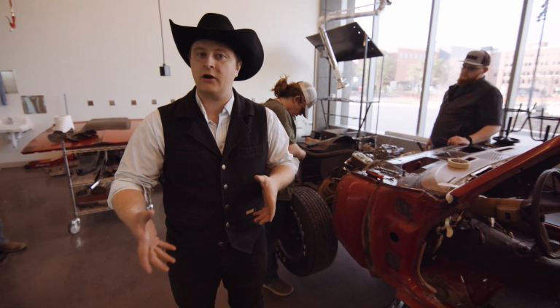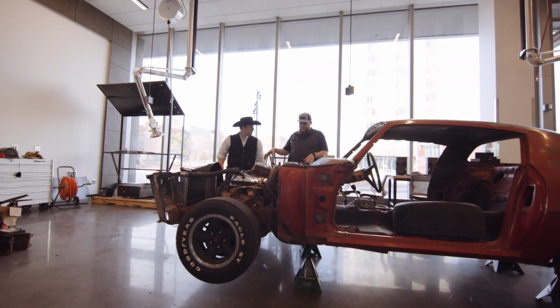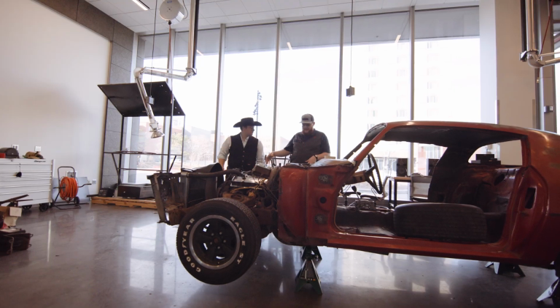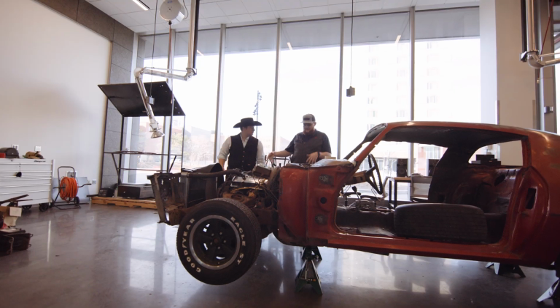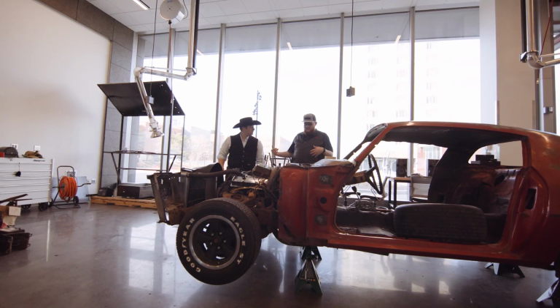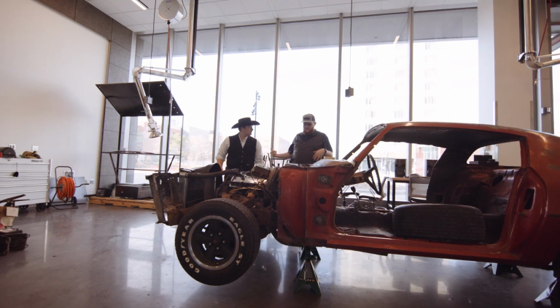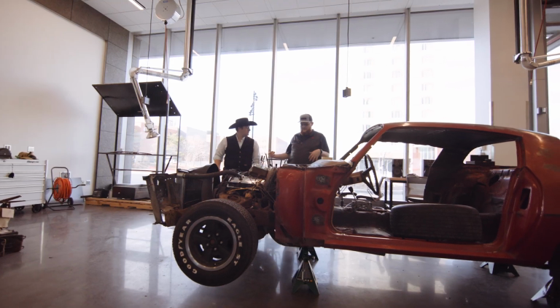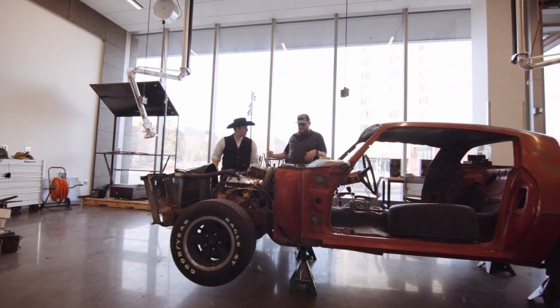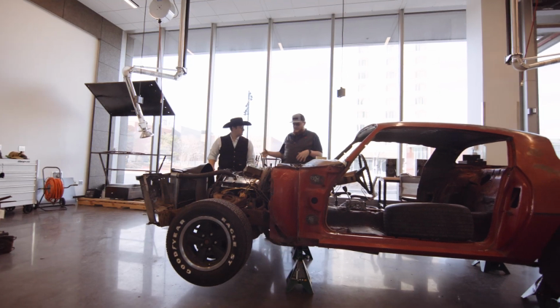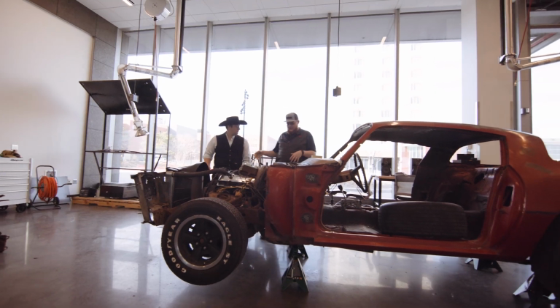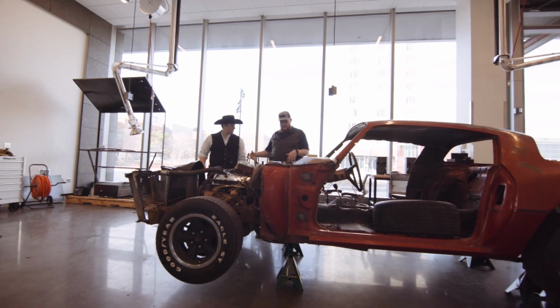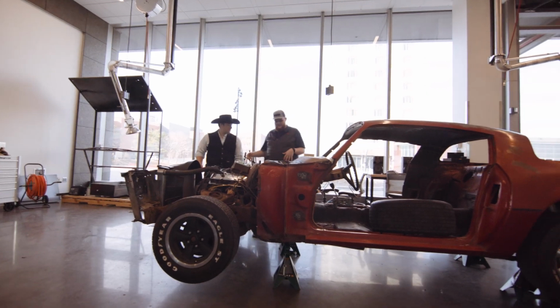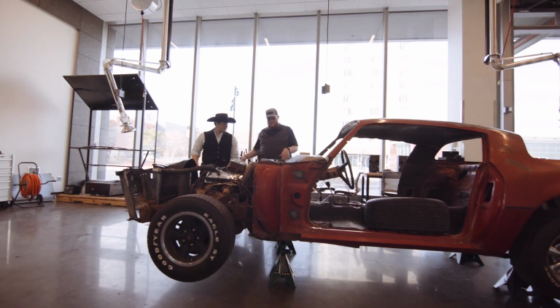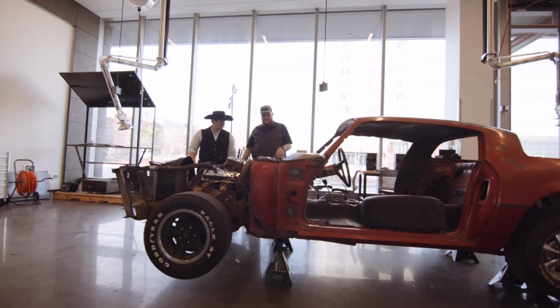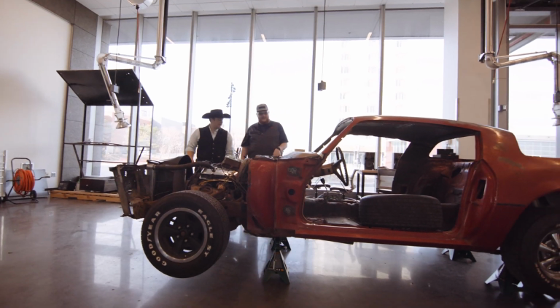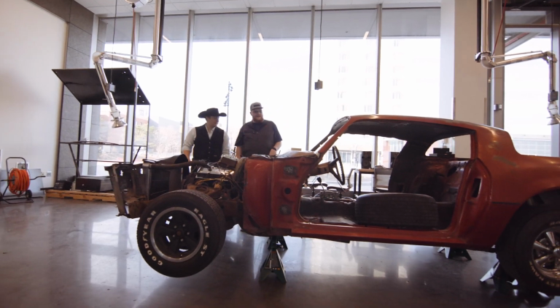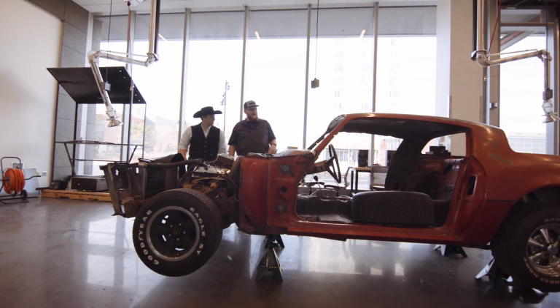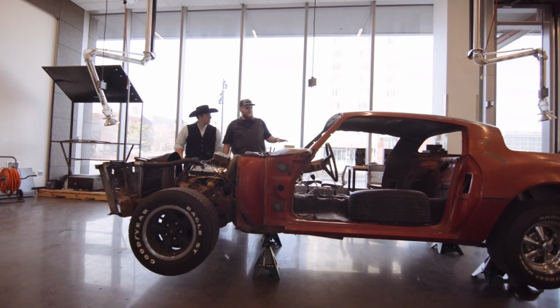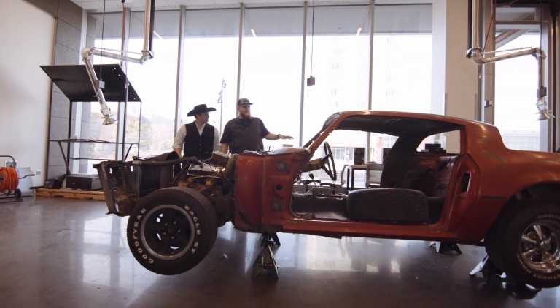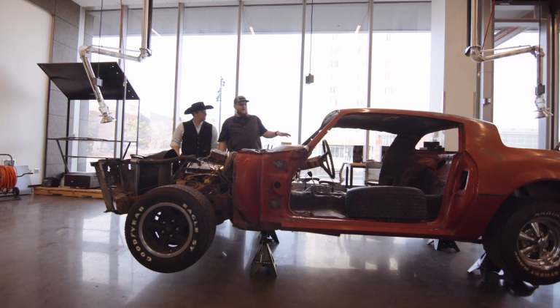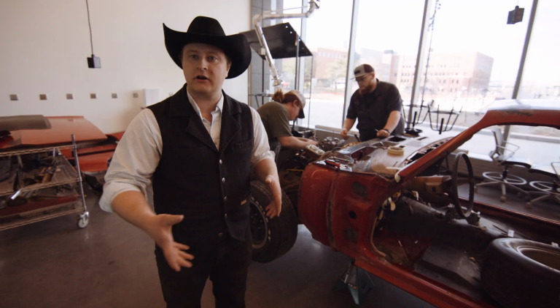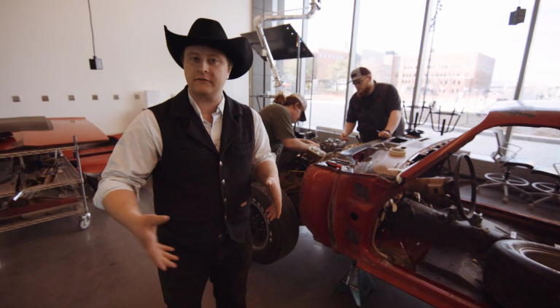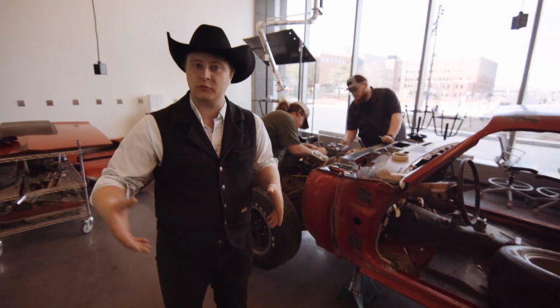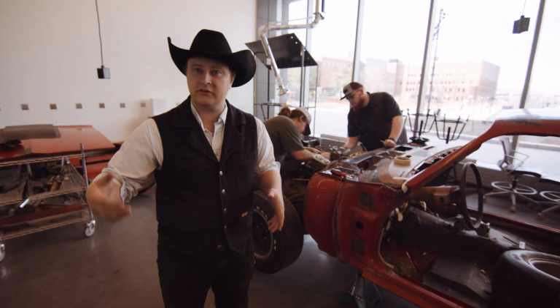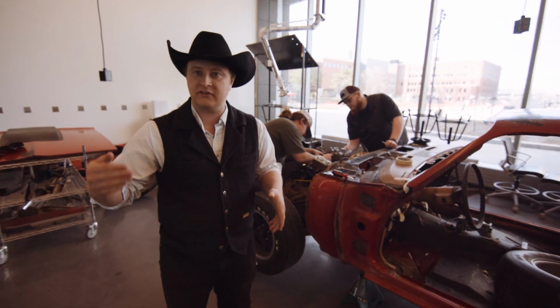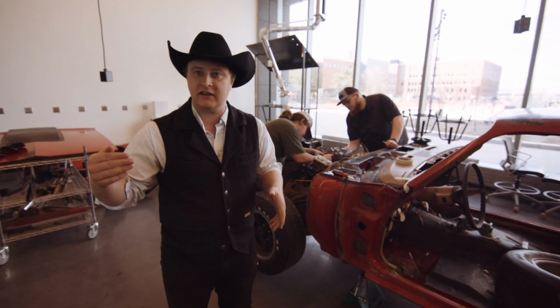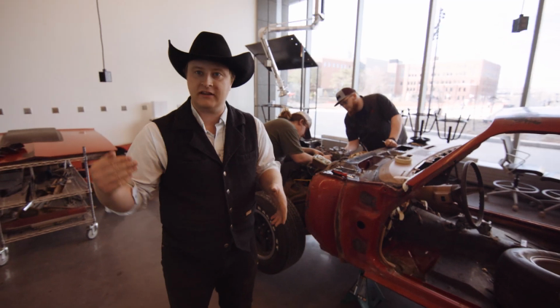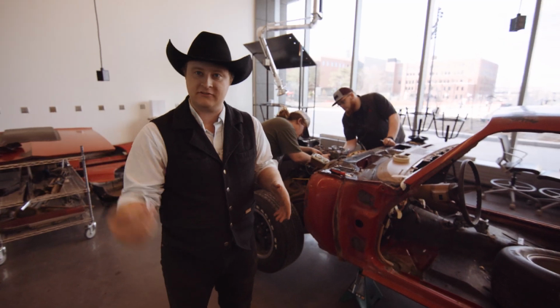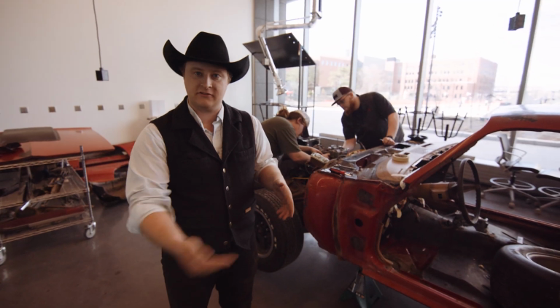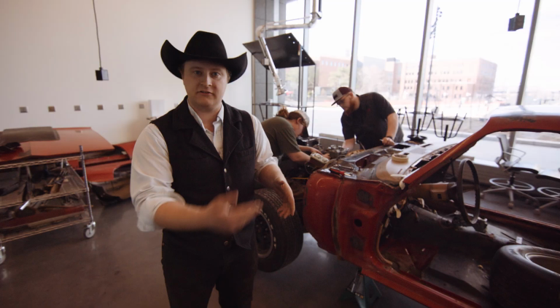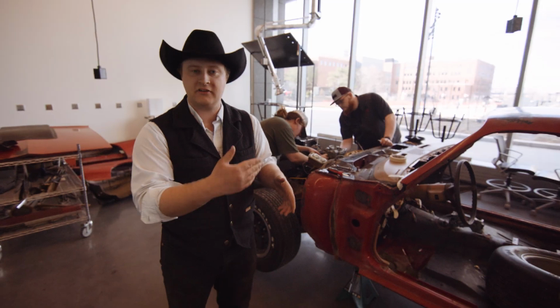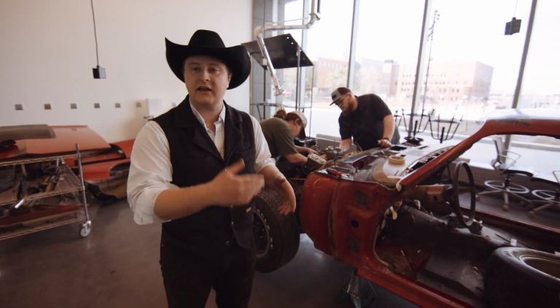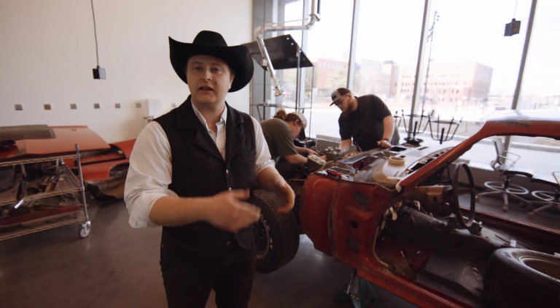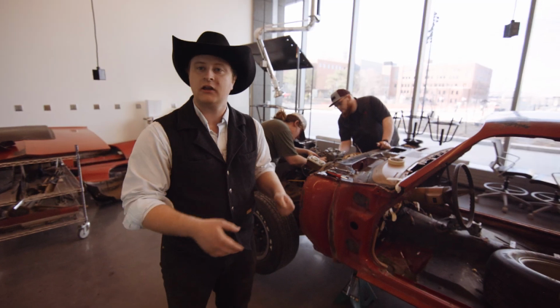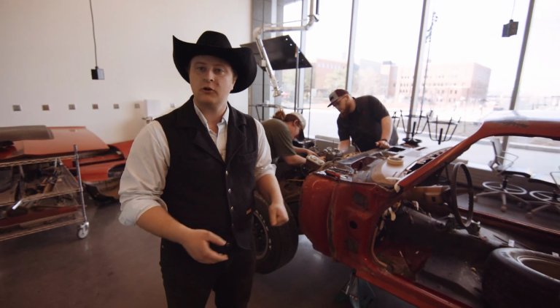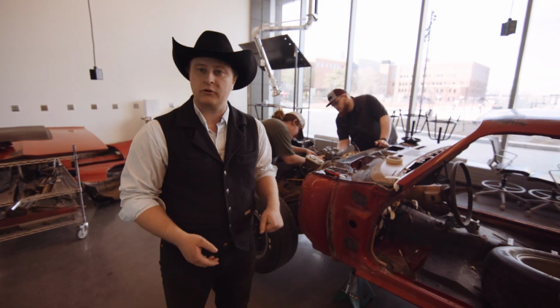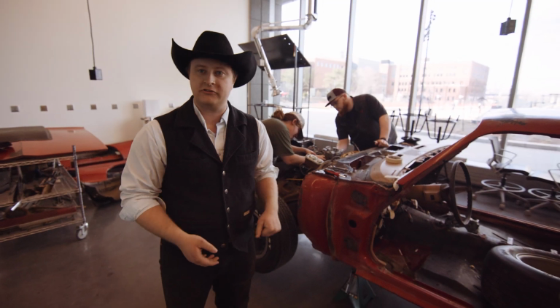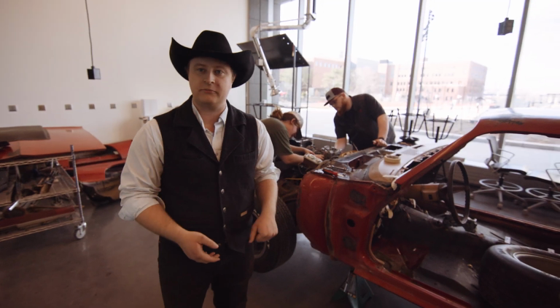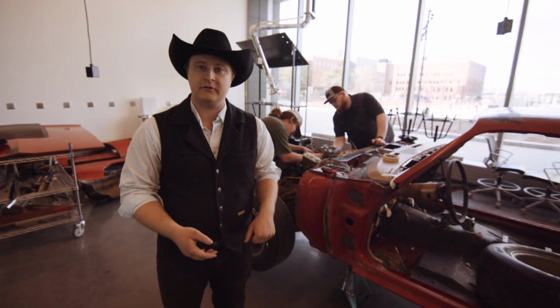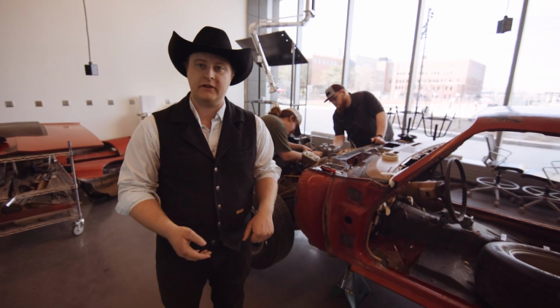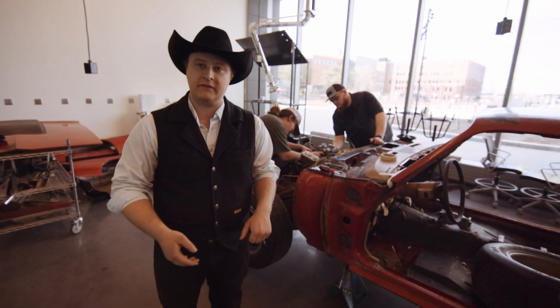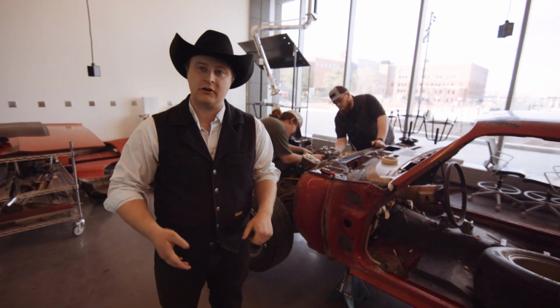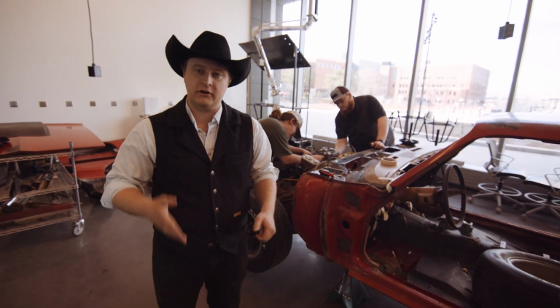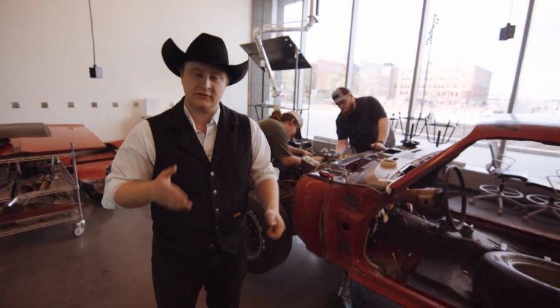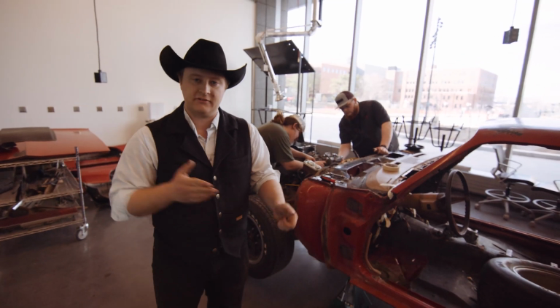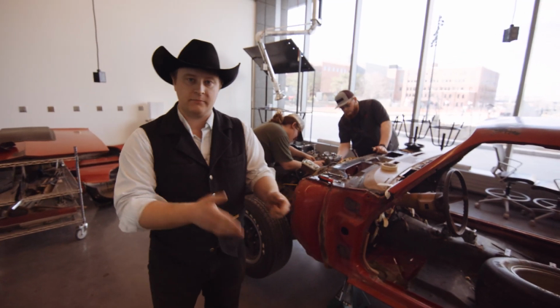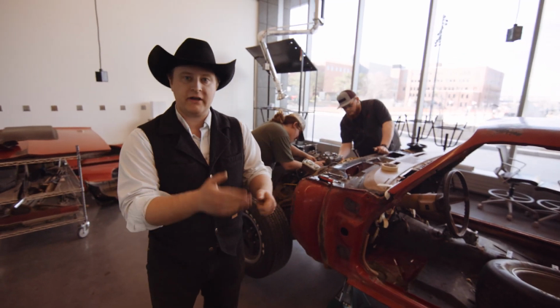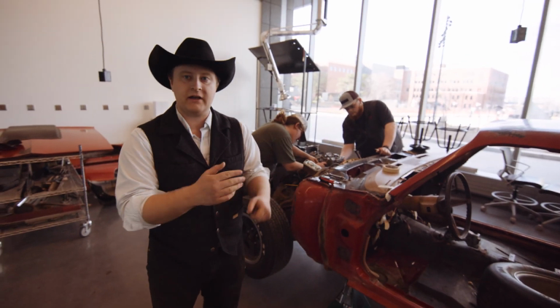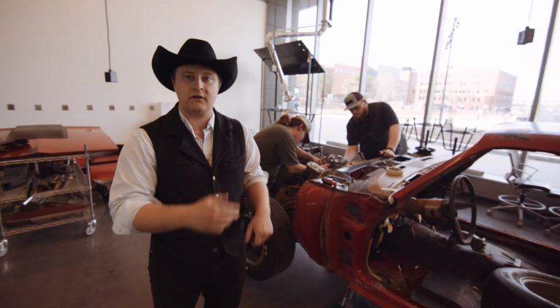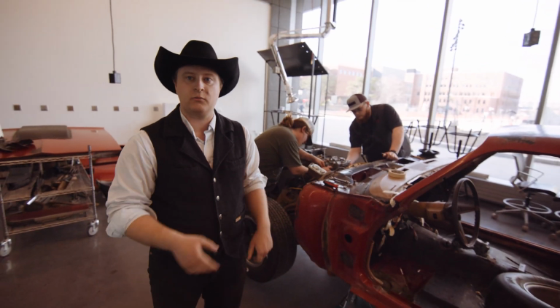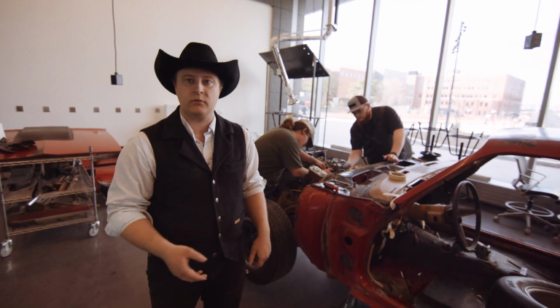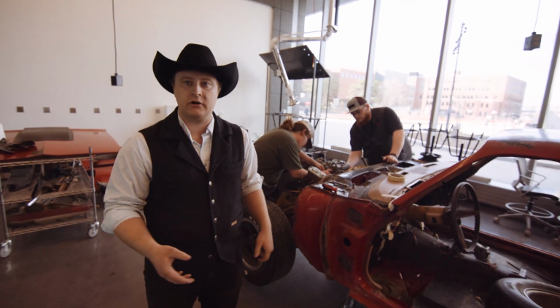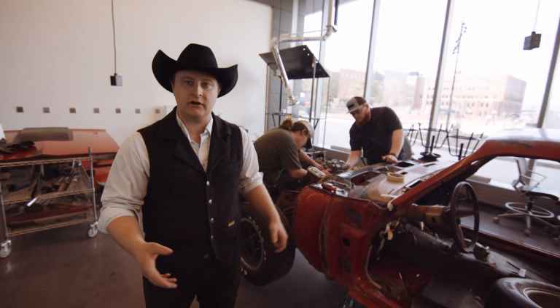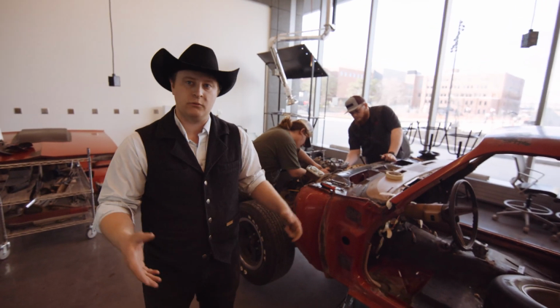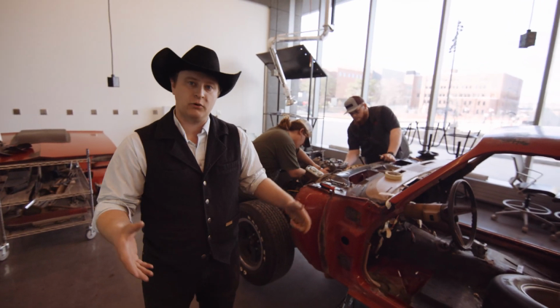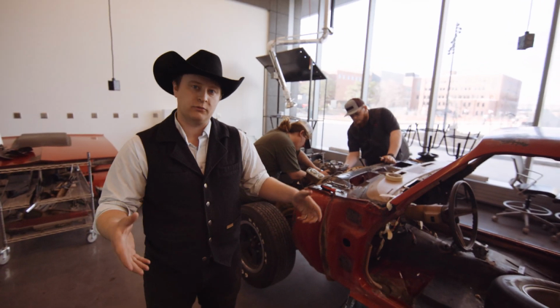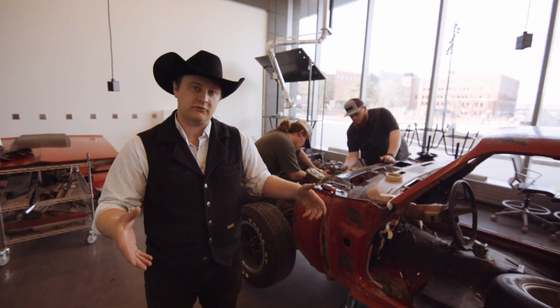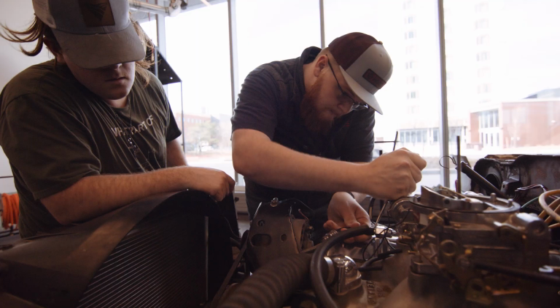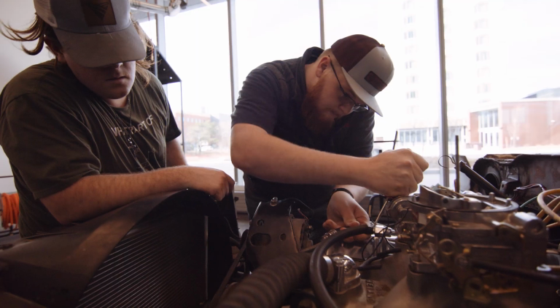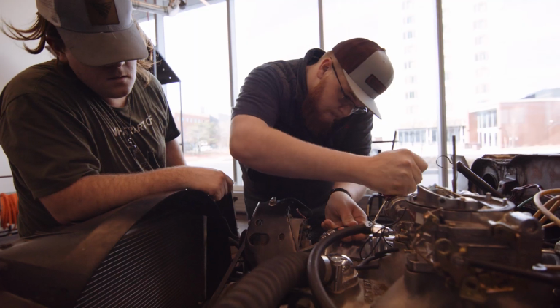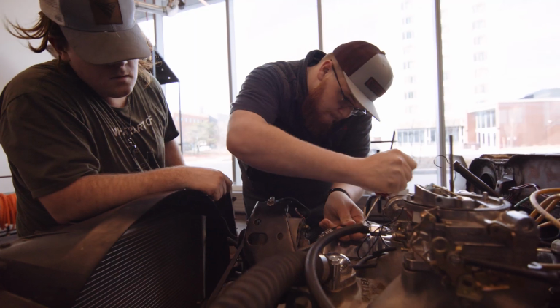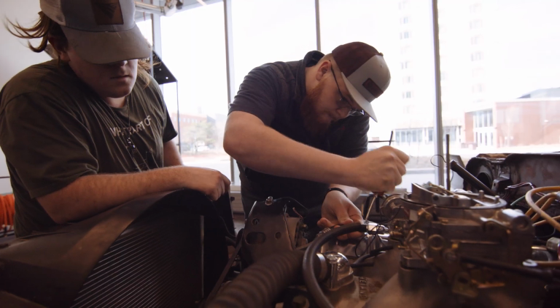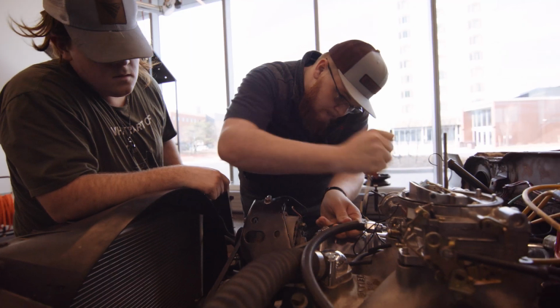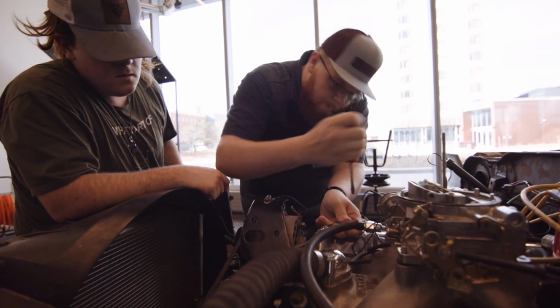How do they make a car that is strong enough to withstand hits to the side, hits to the back, where it won't cave in?